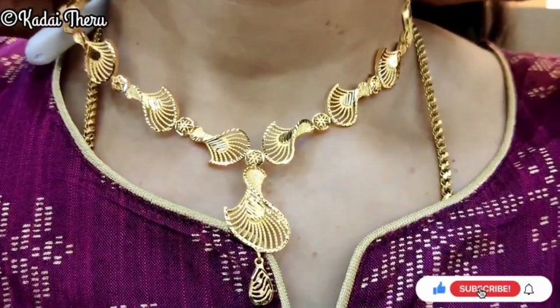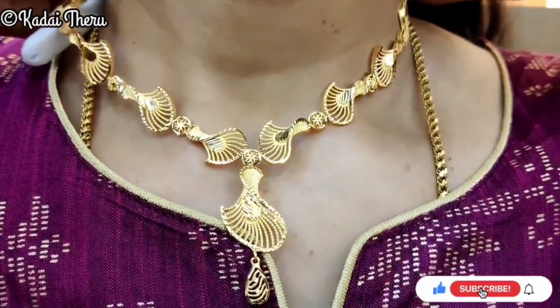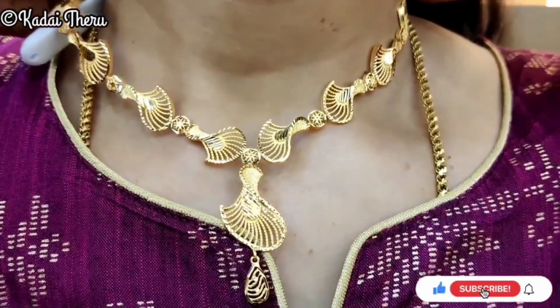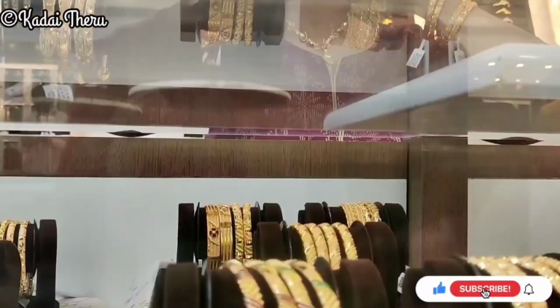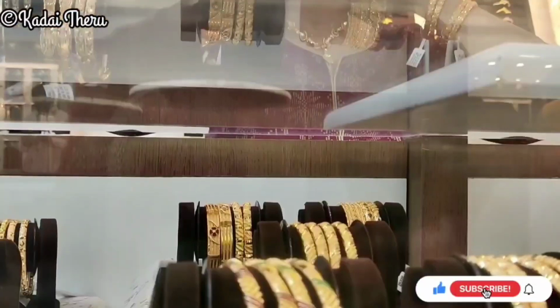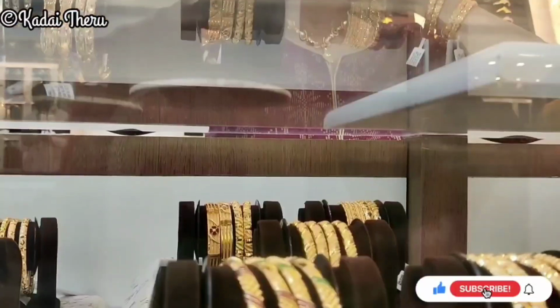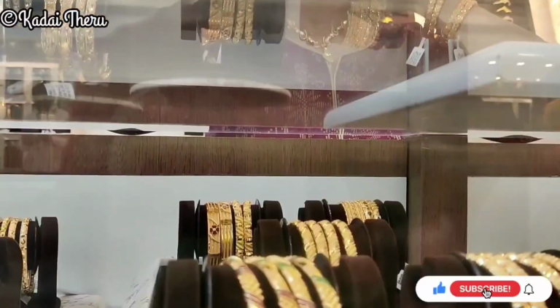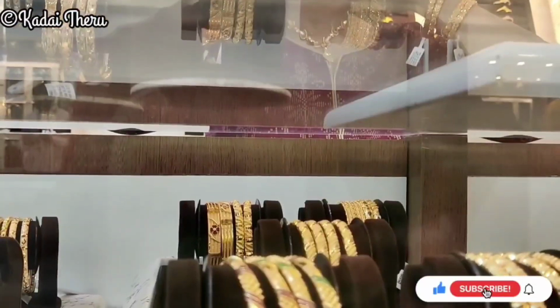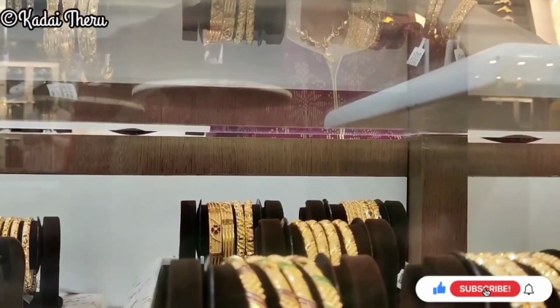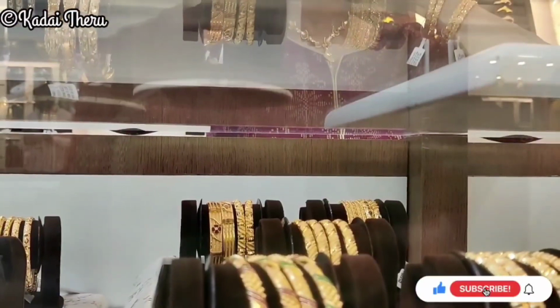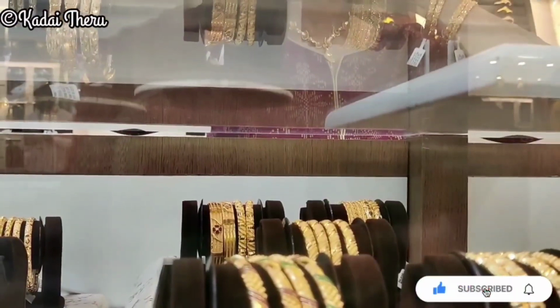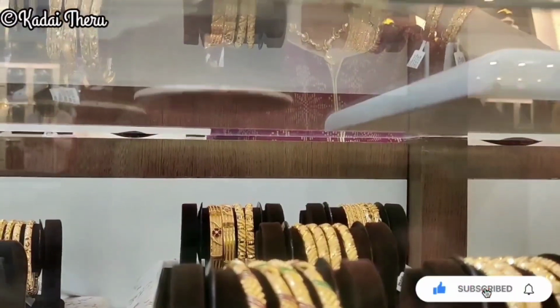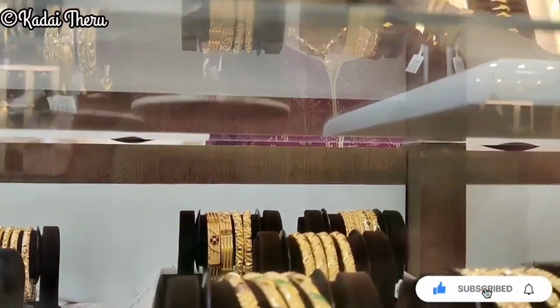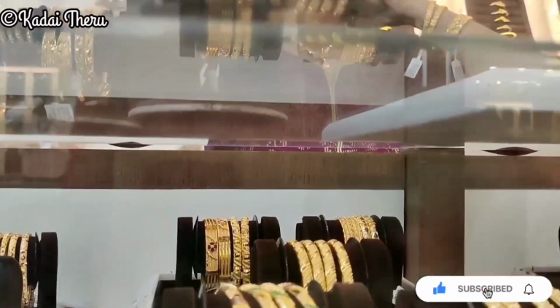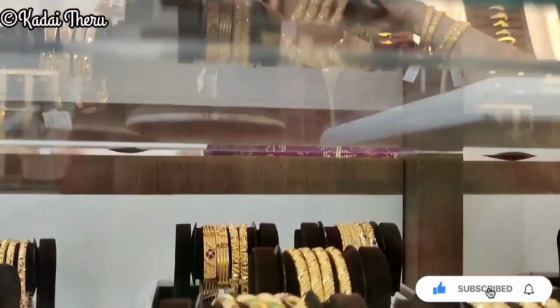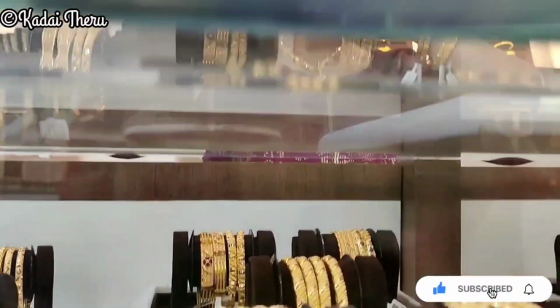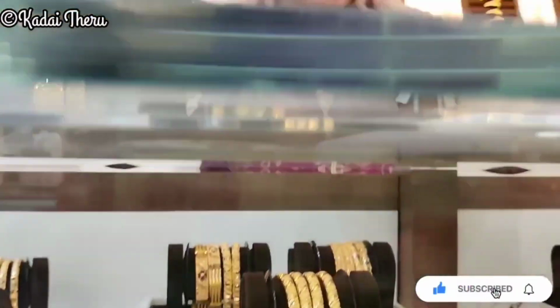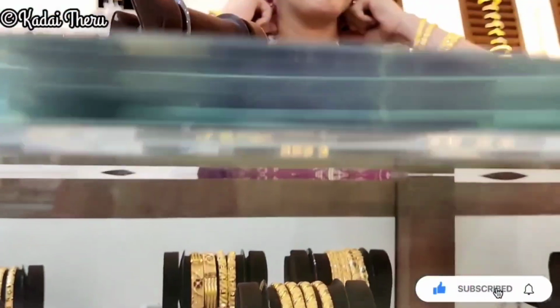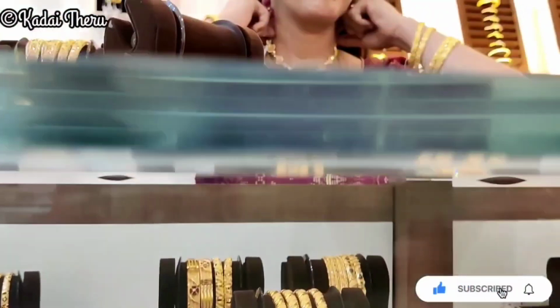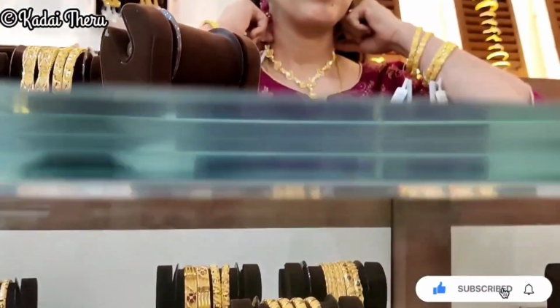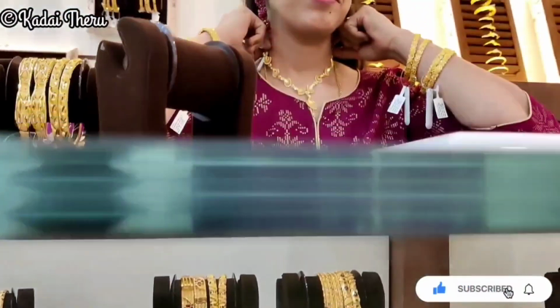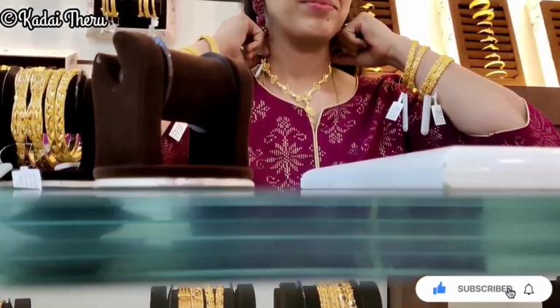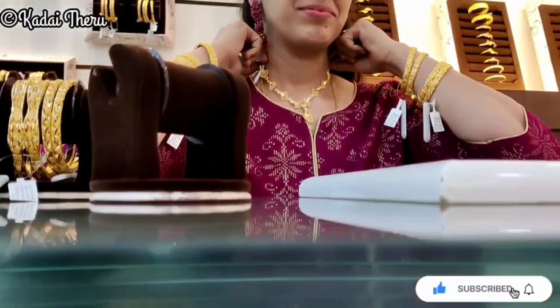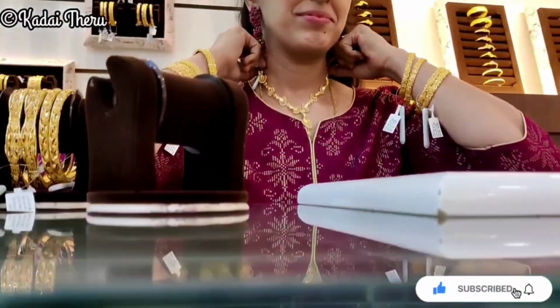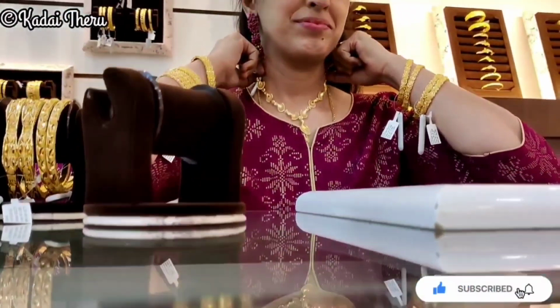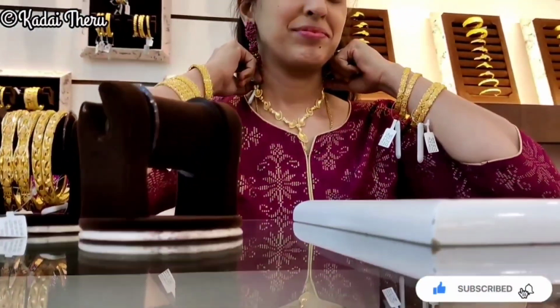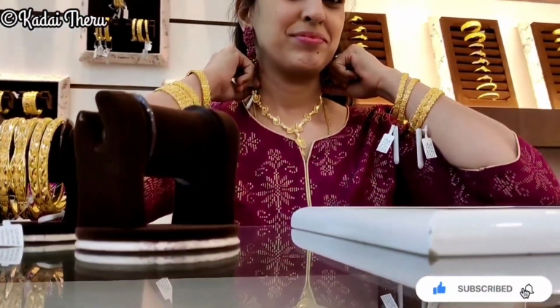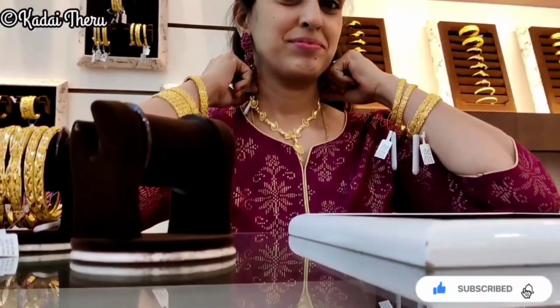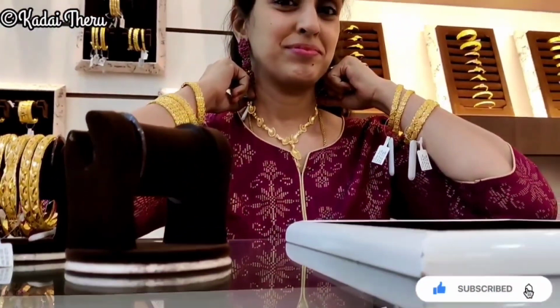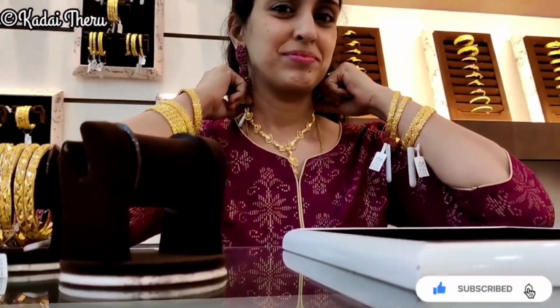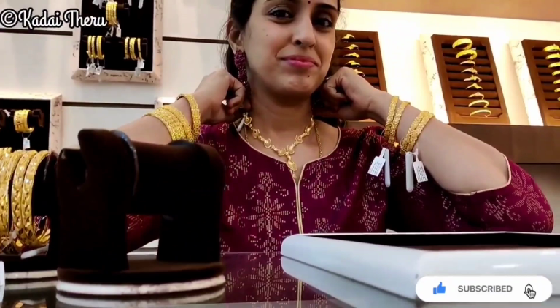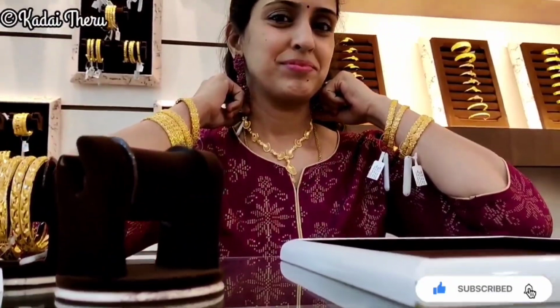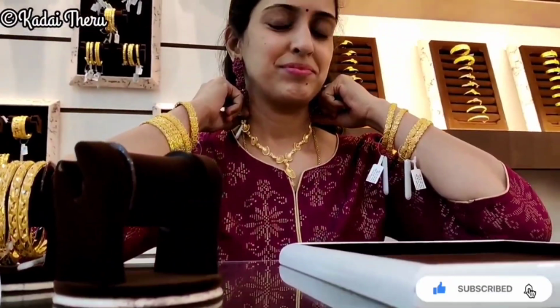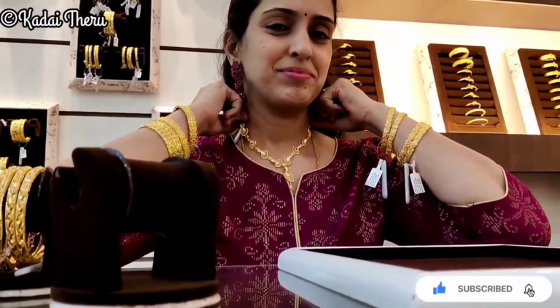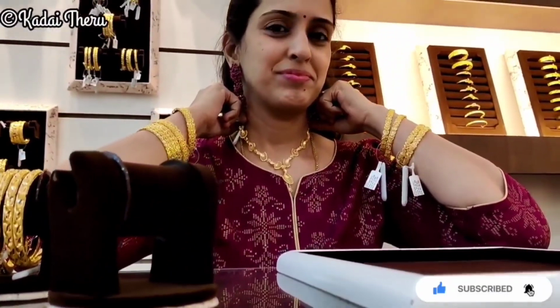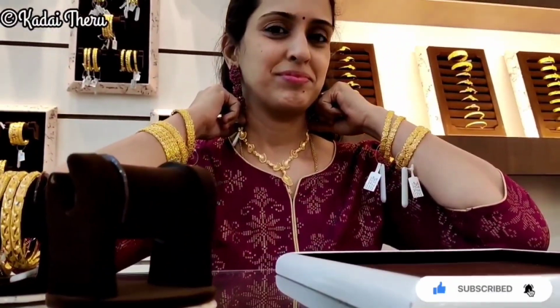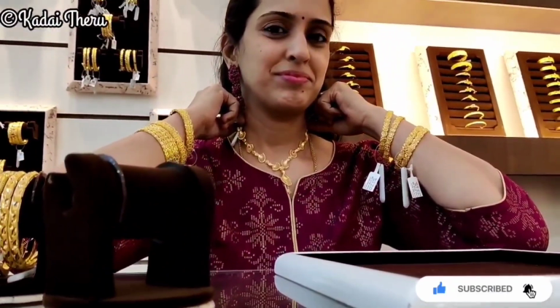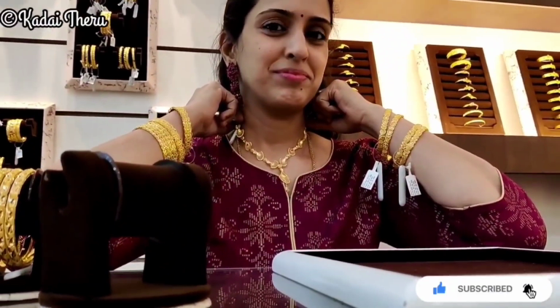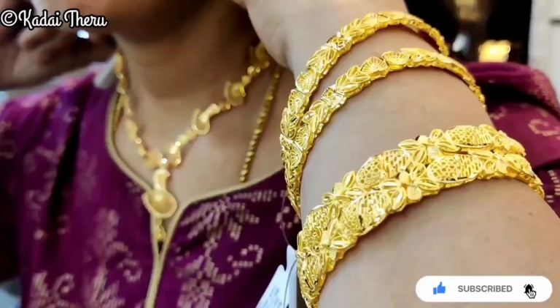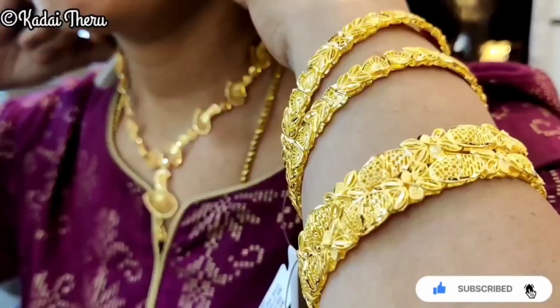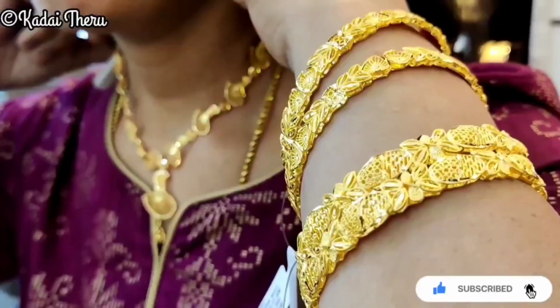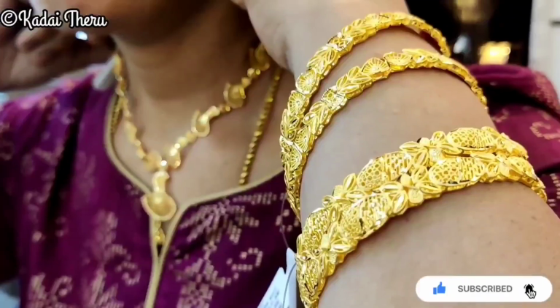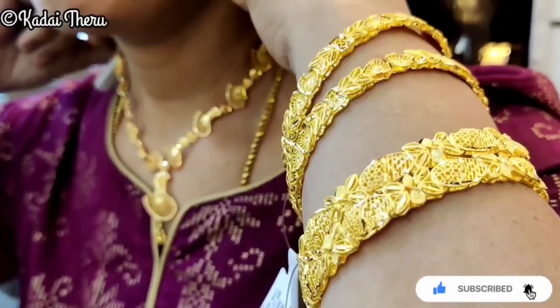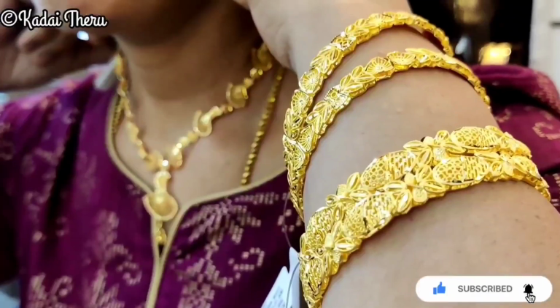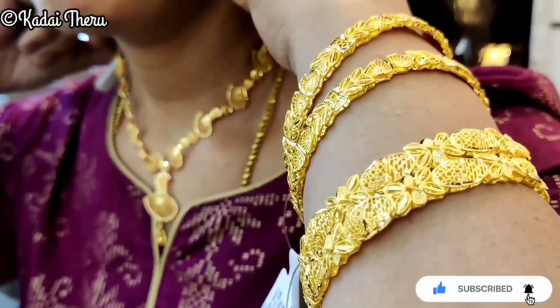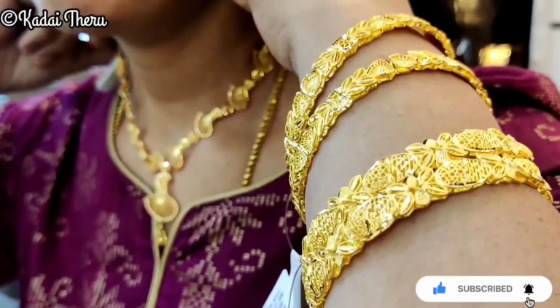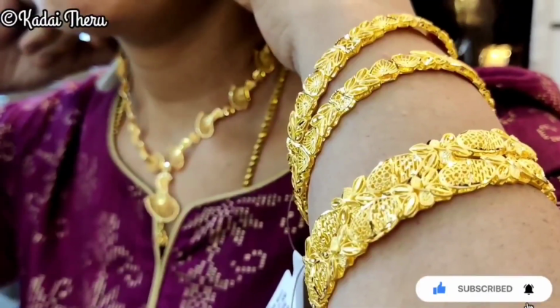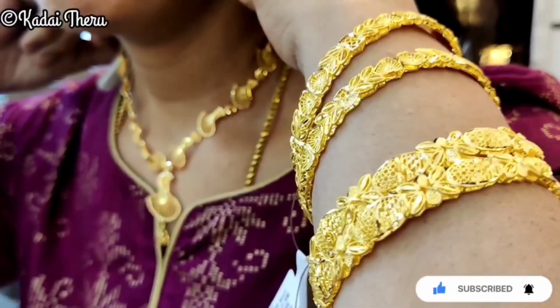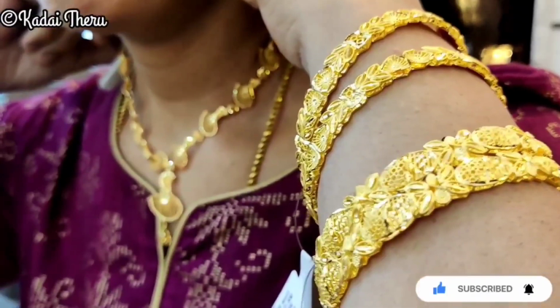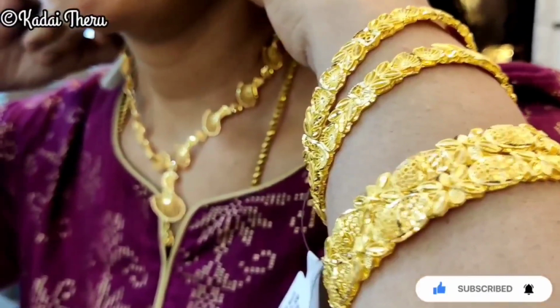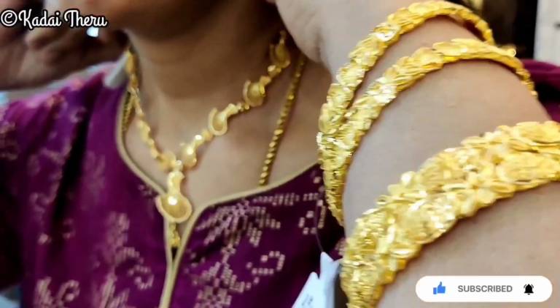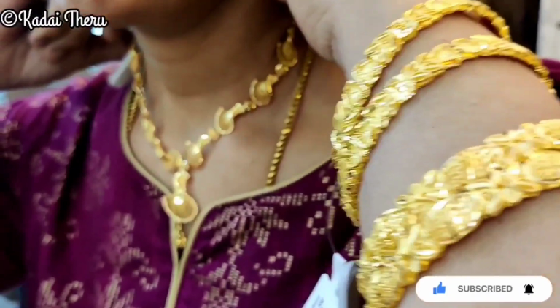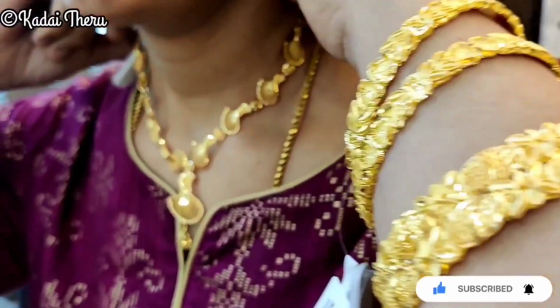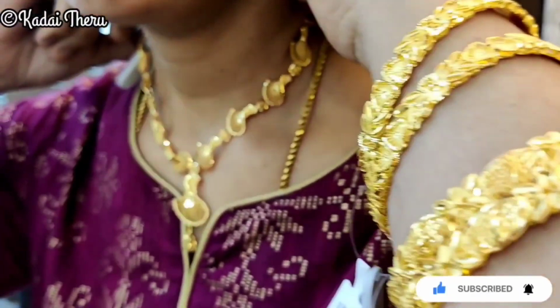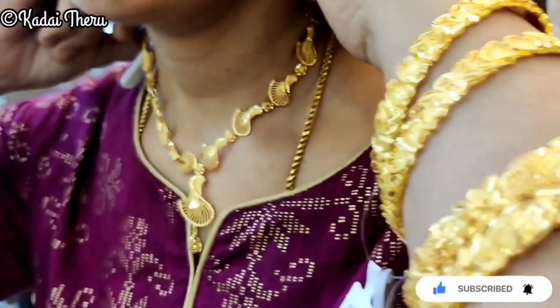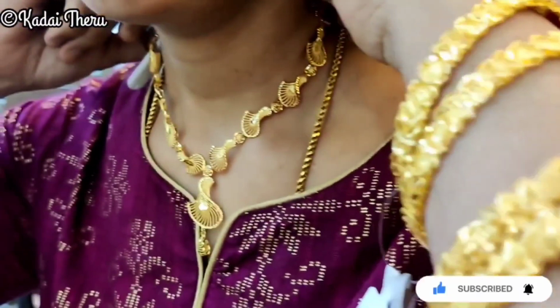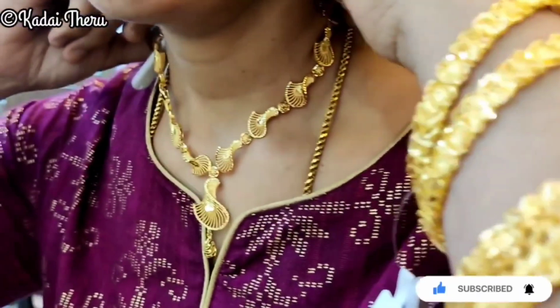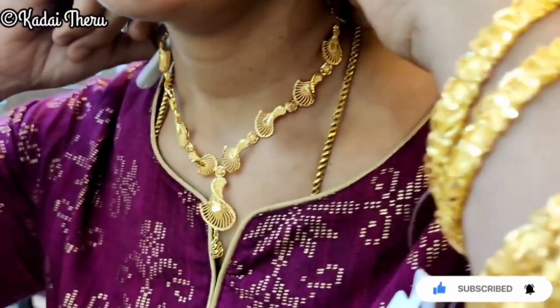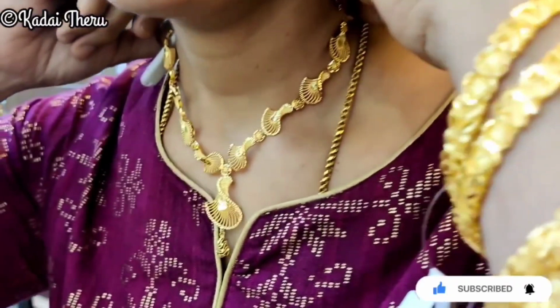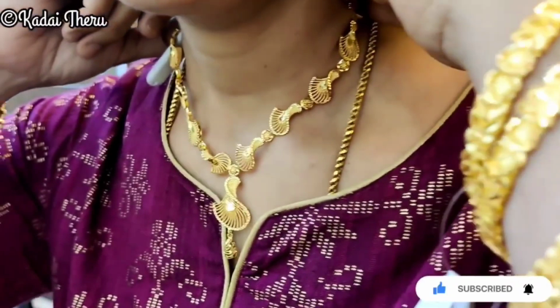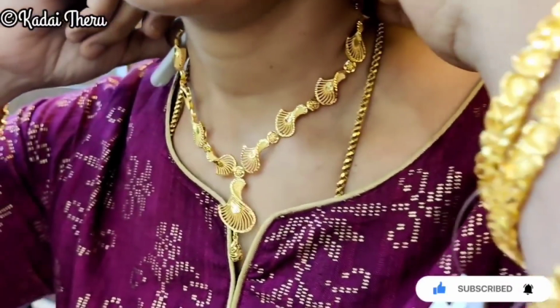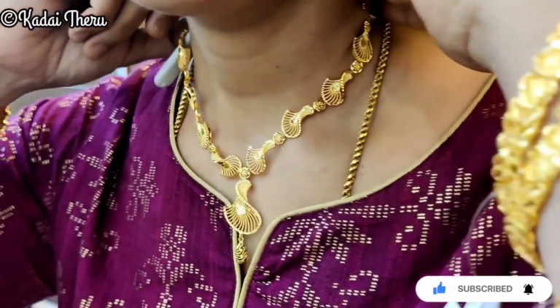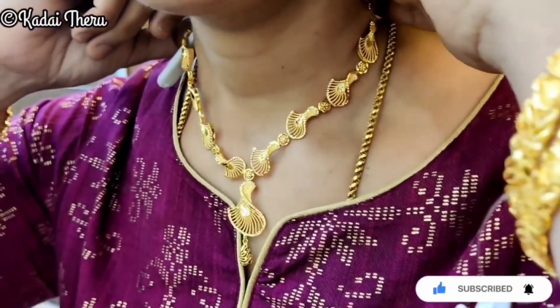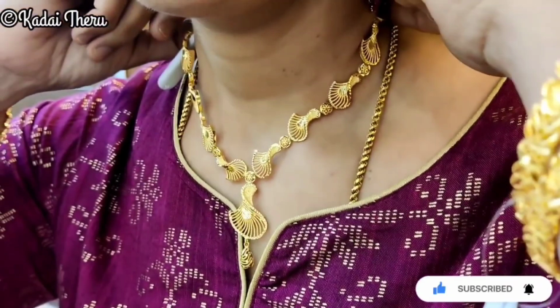You can use it for a simple office party as well. These patterns are very apt for such occasions.